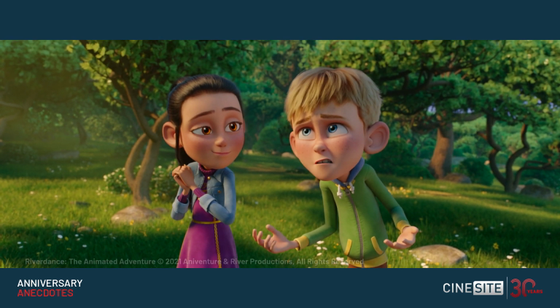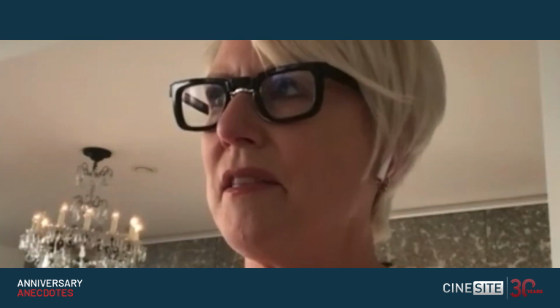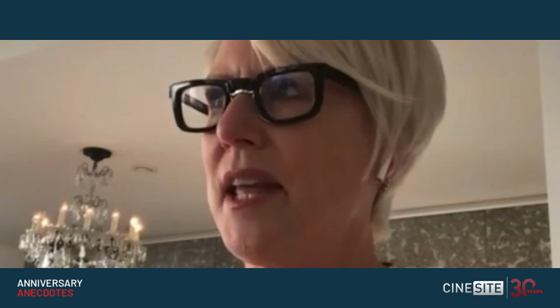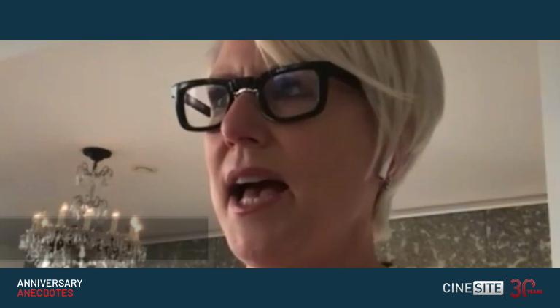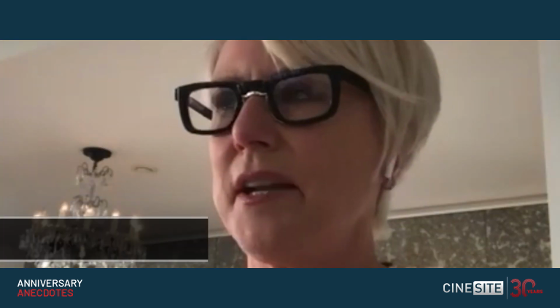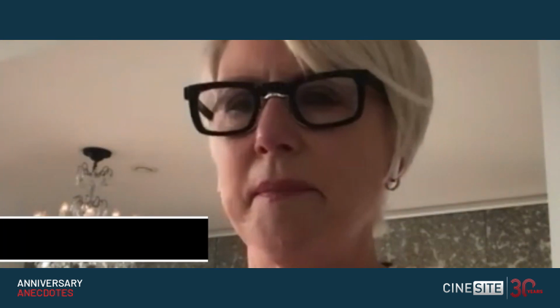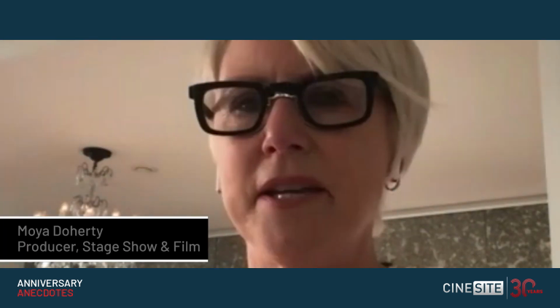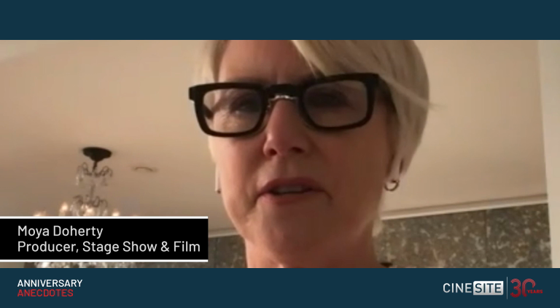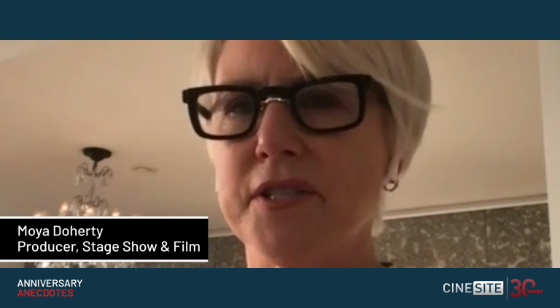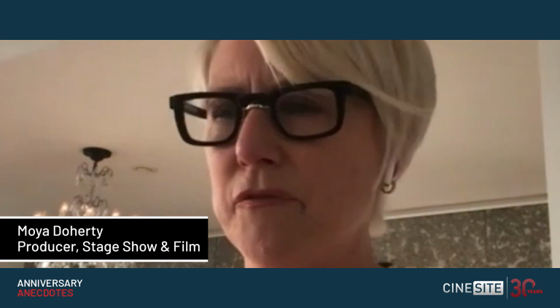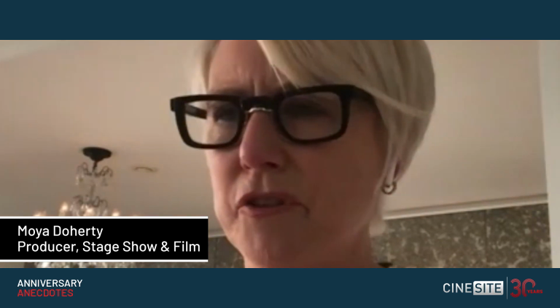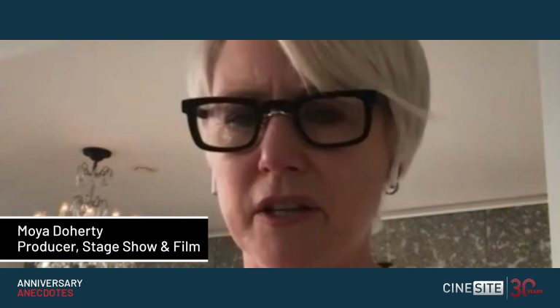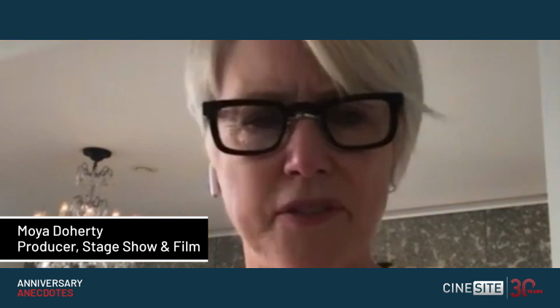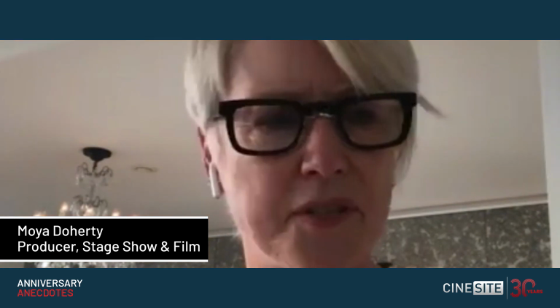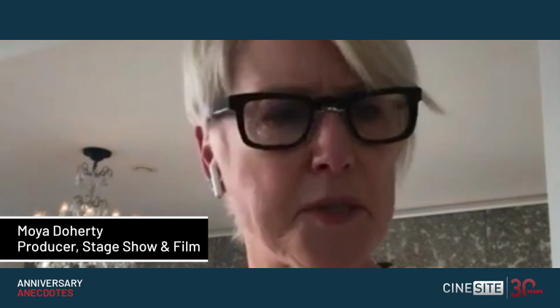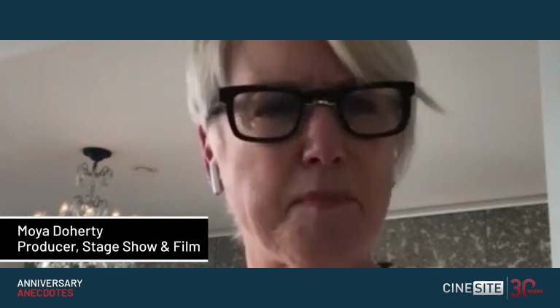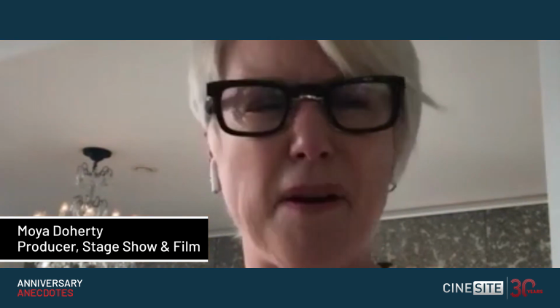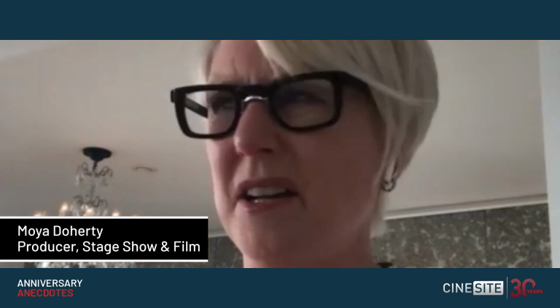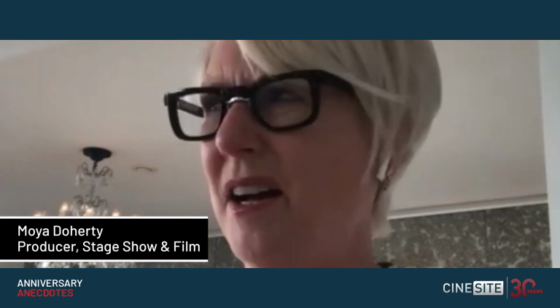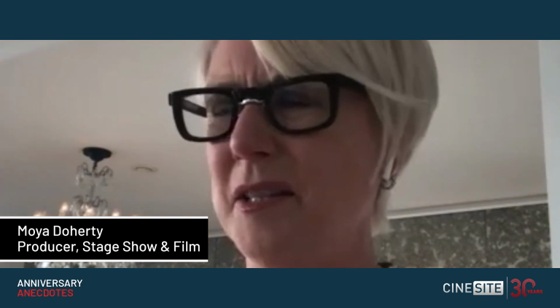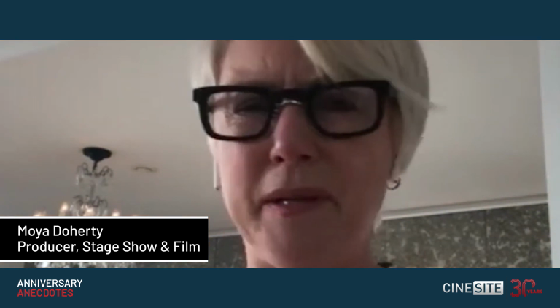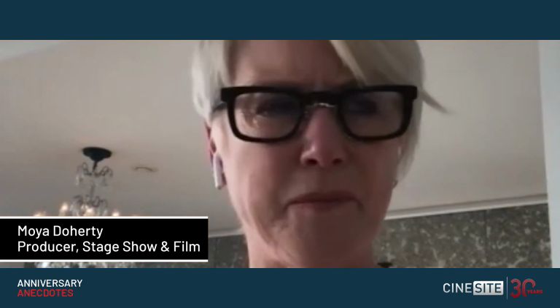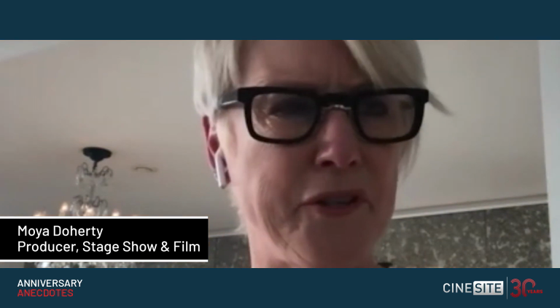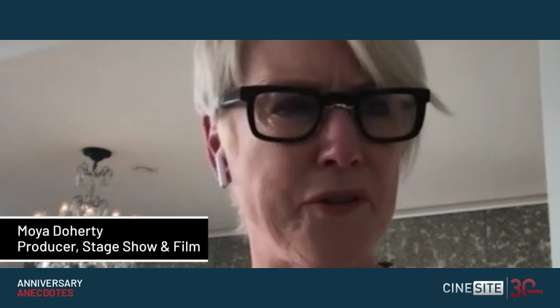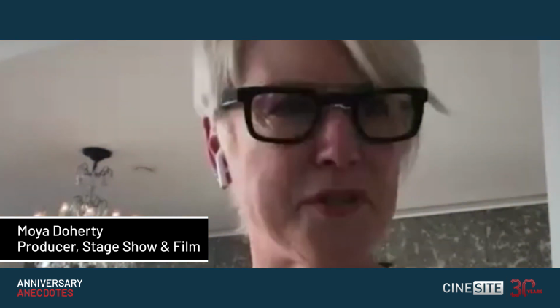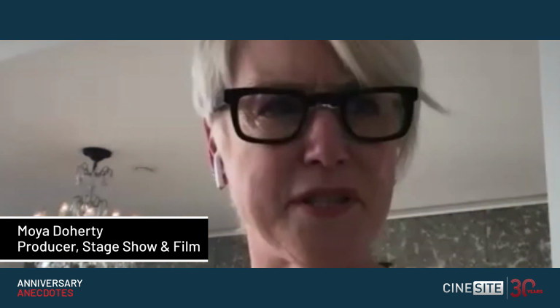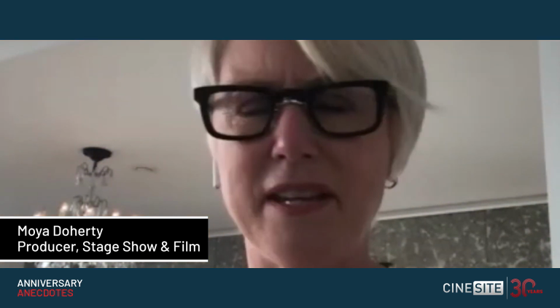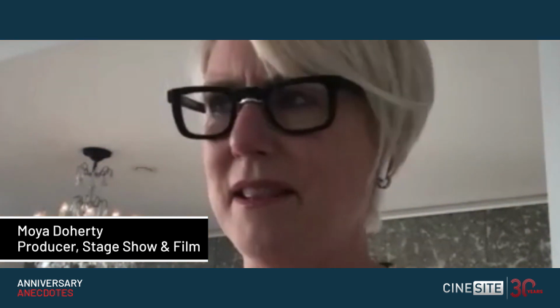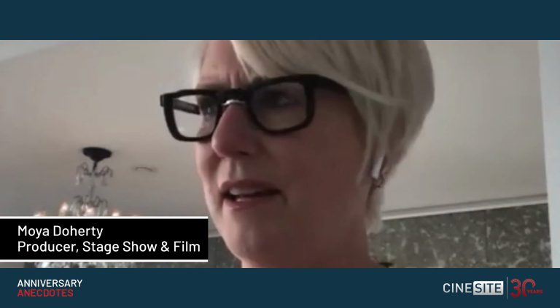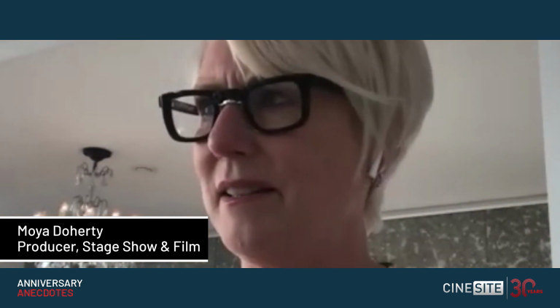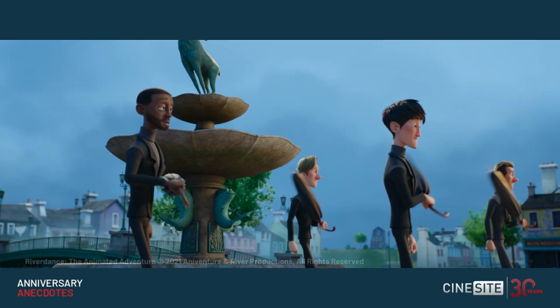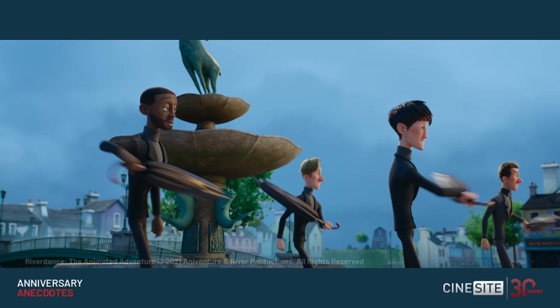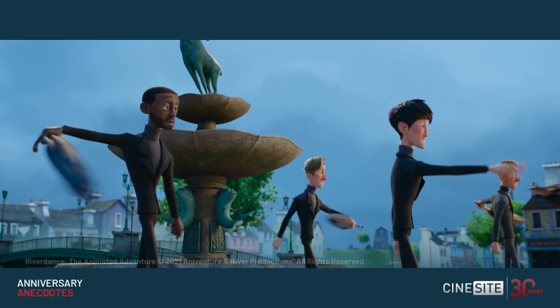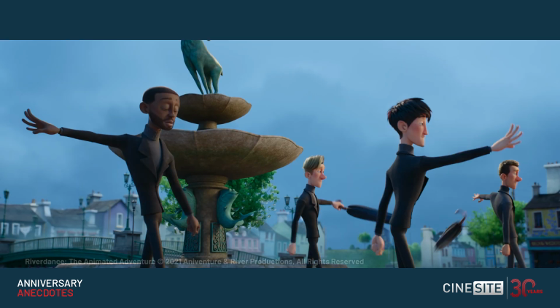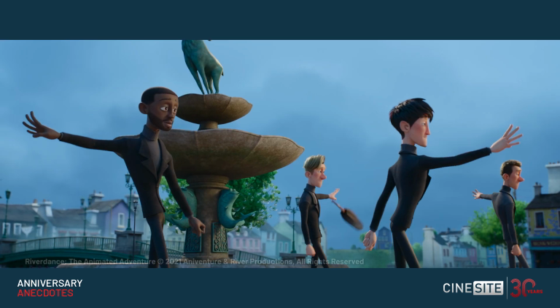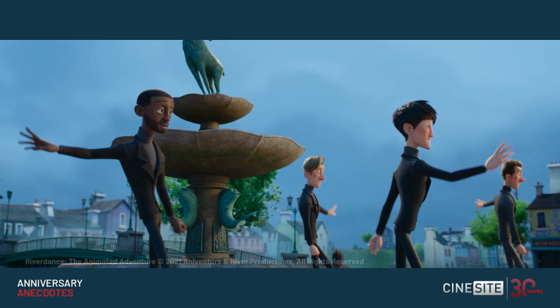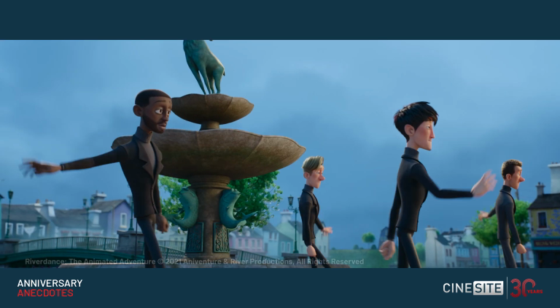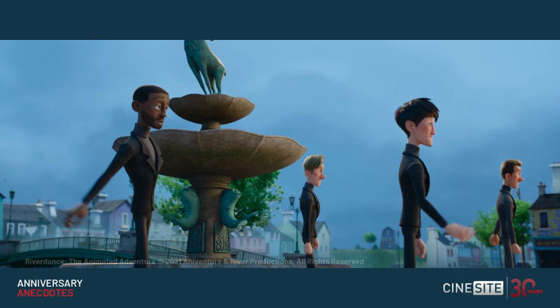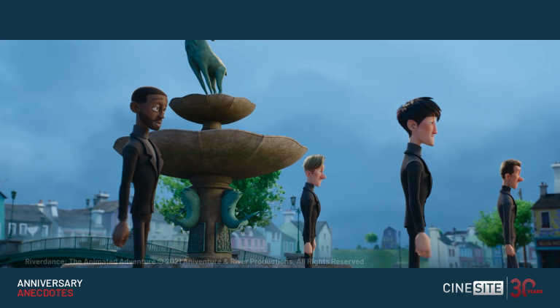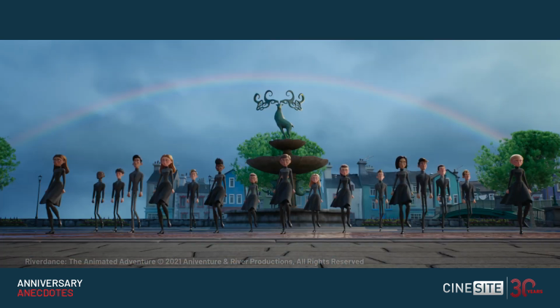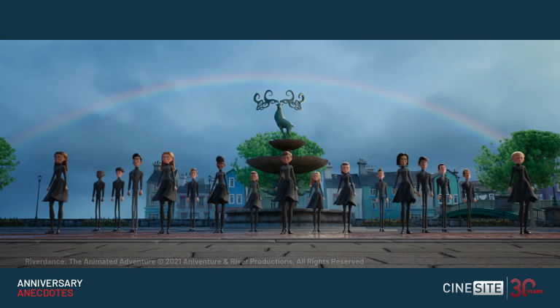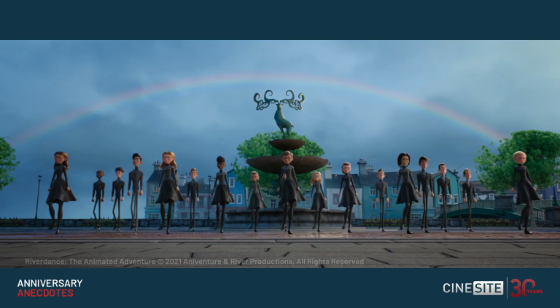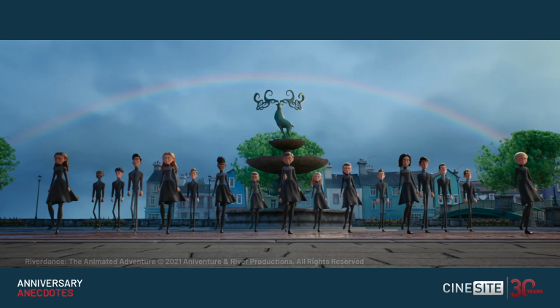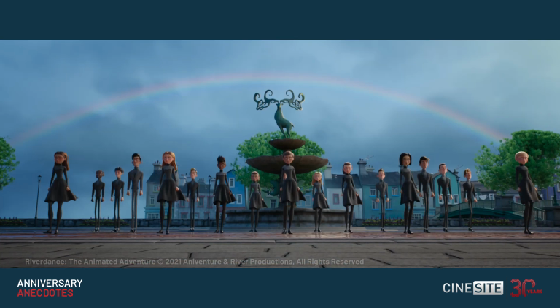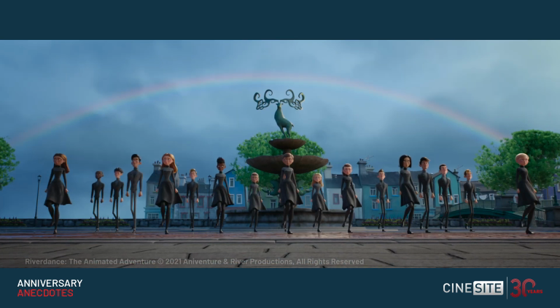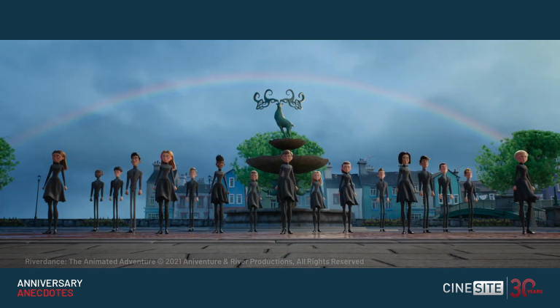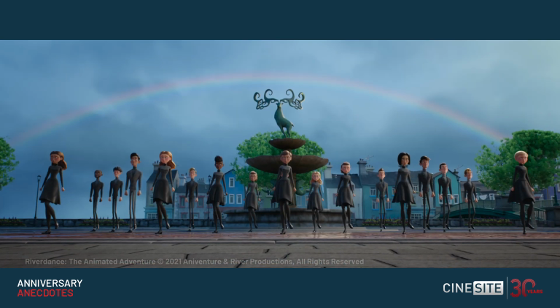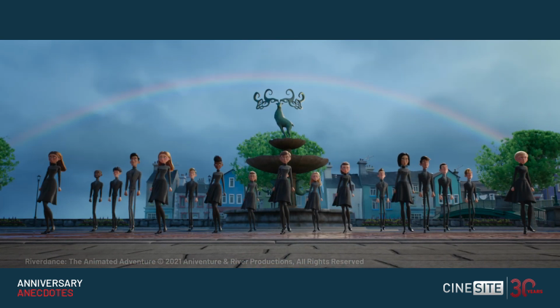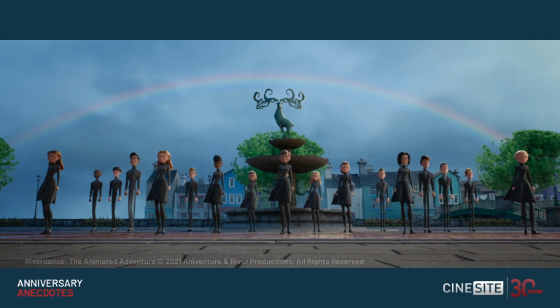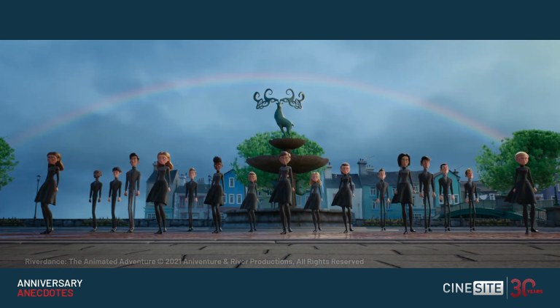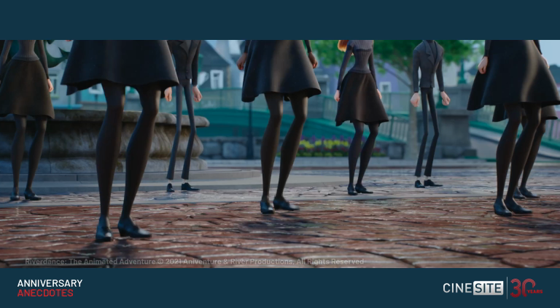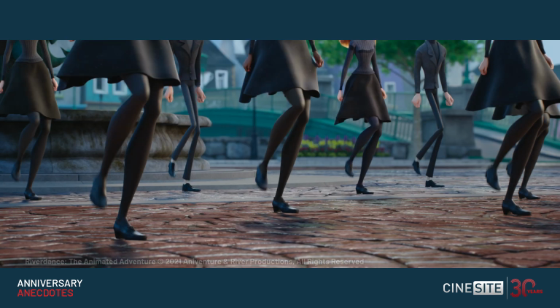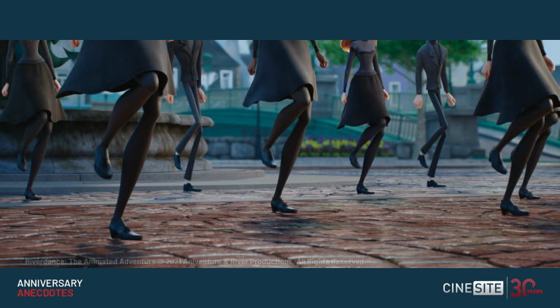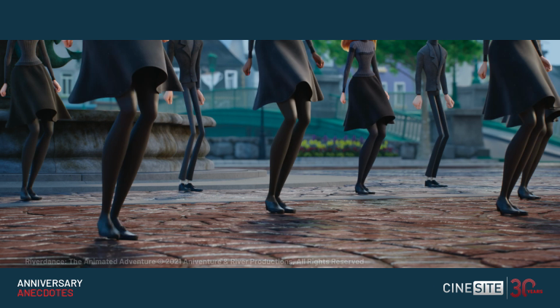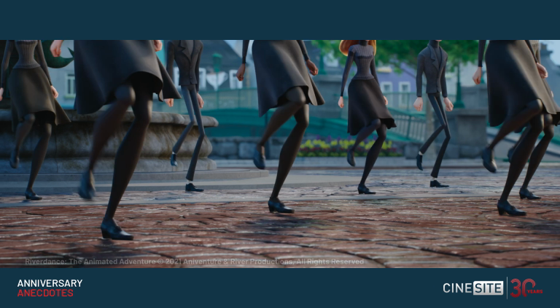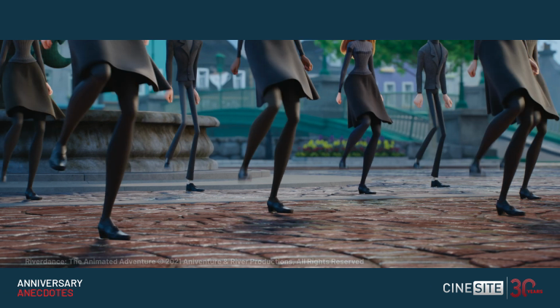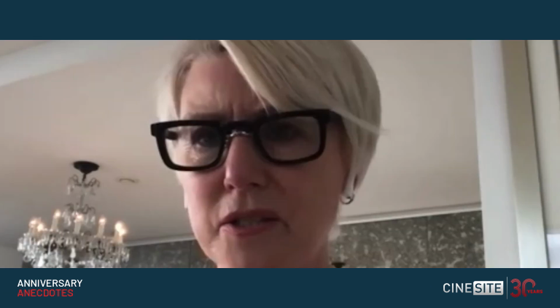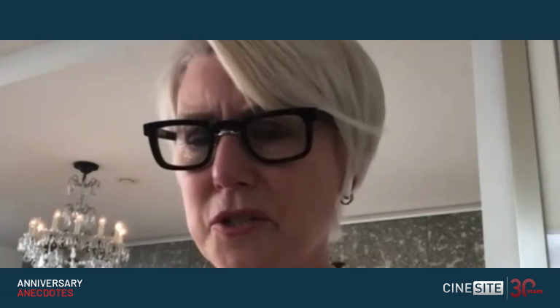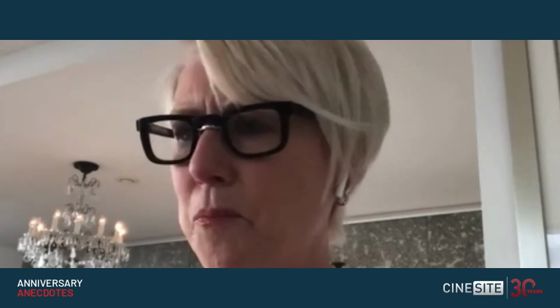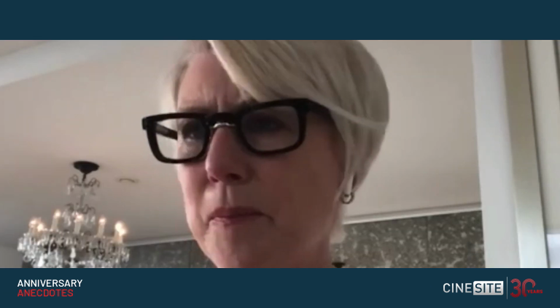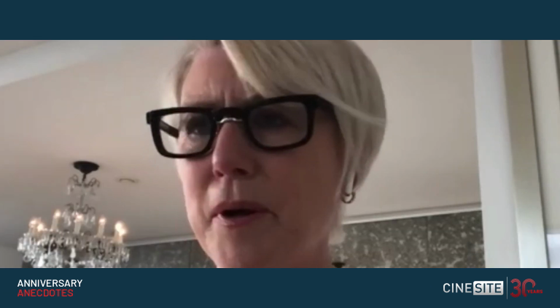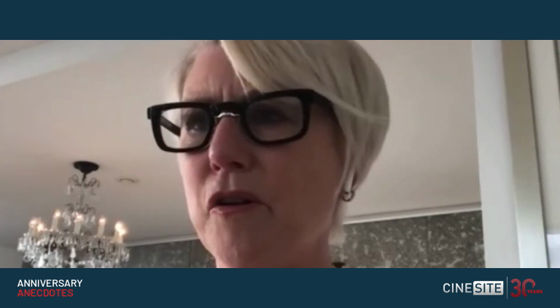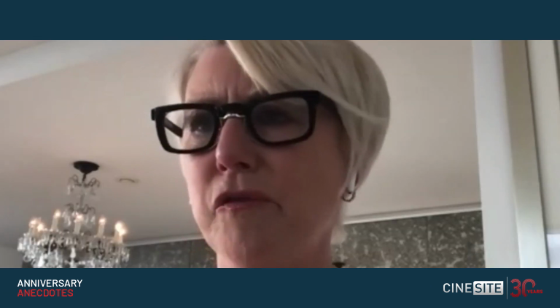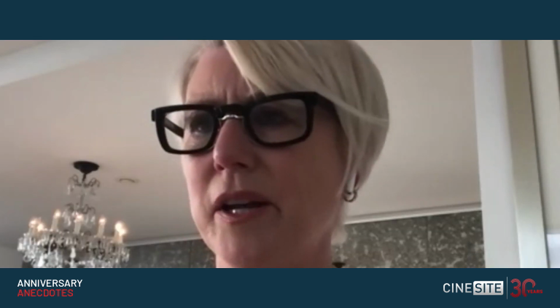I think the animators have gotten it spot on. When you see that line of dancers with the umbrellas in the beginning, it's super perfect.